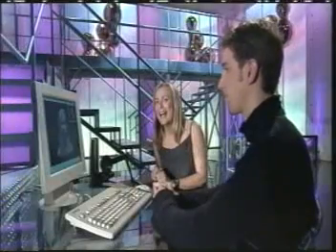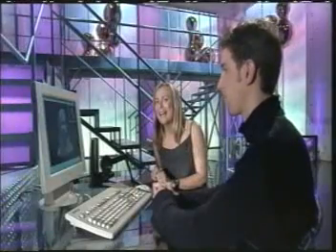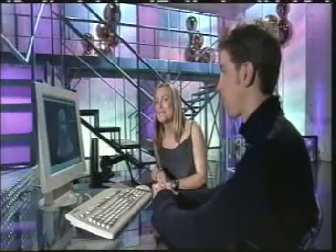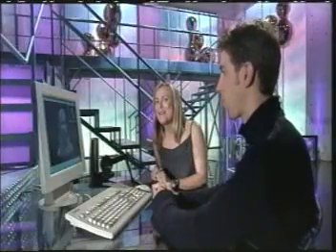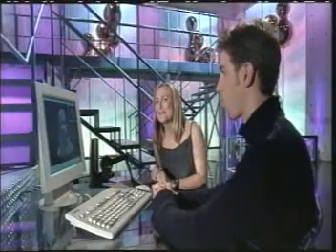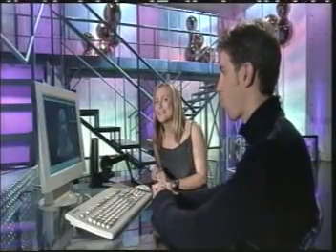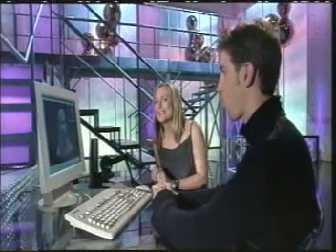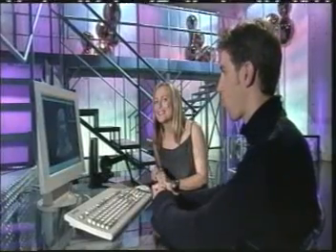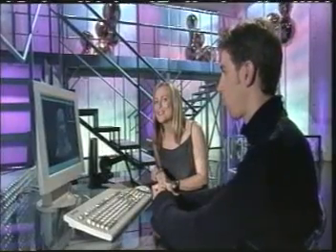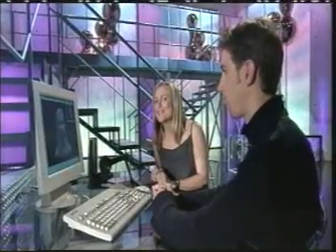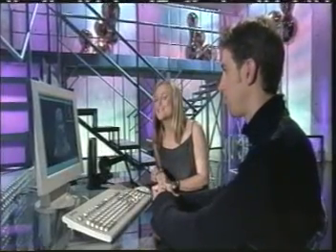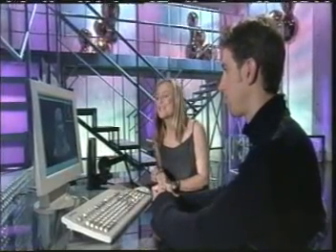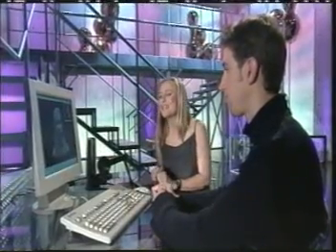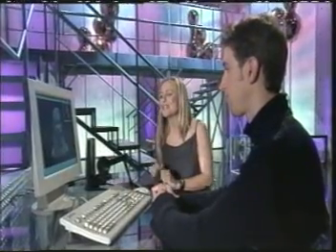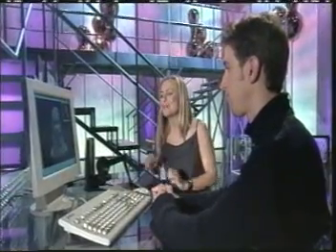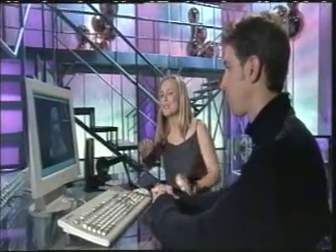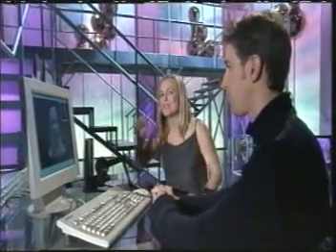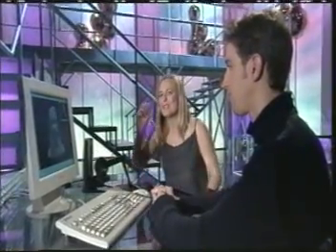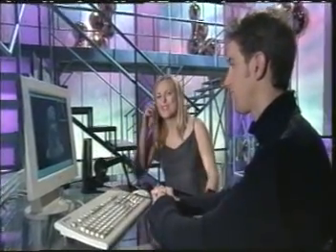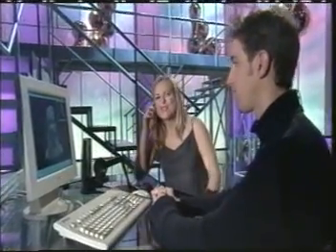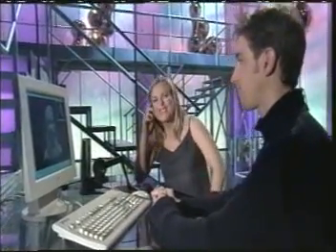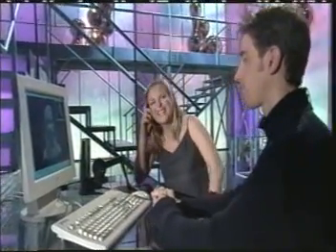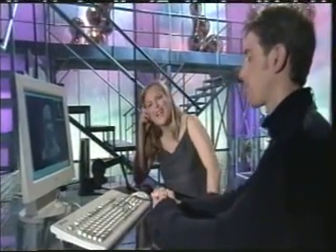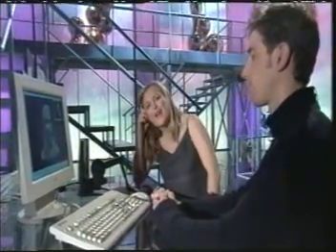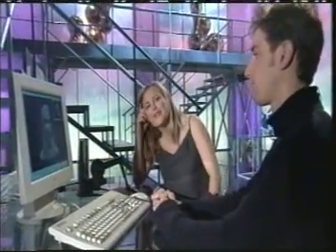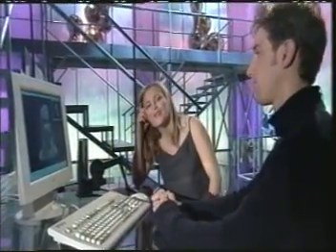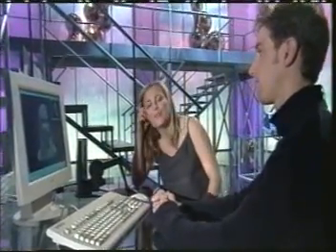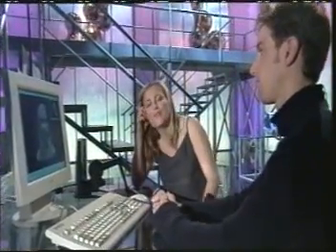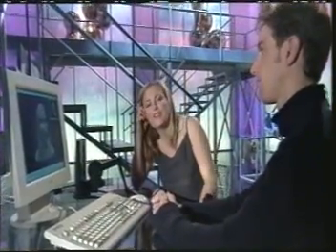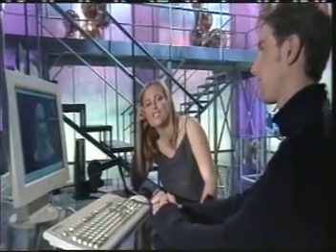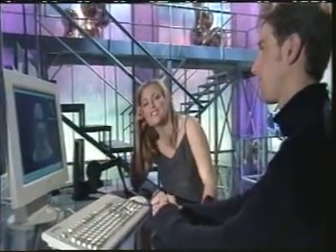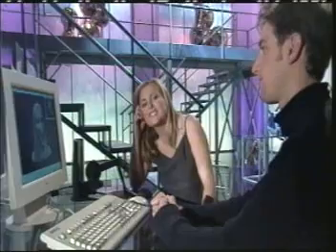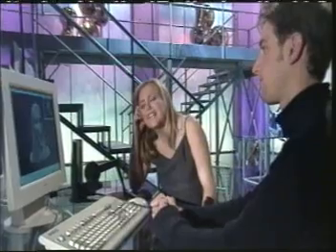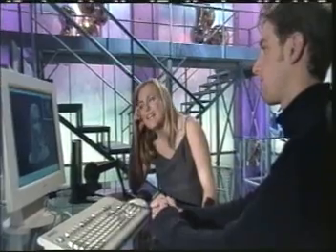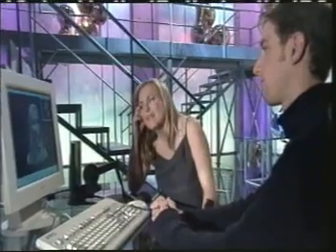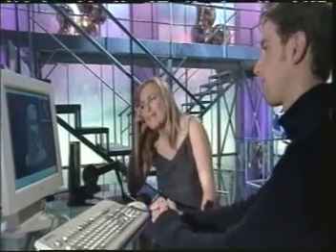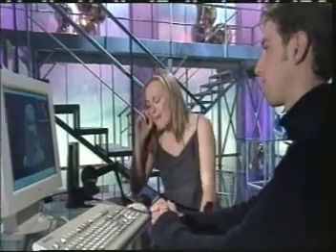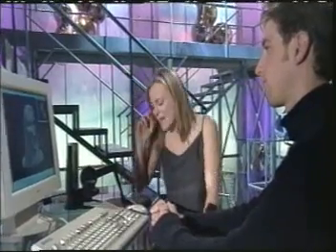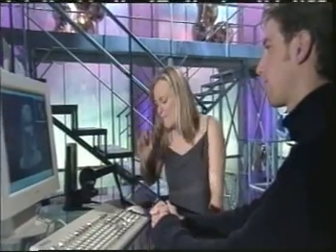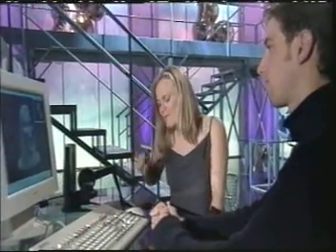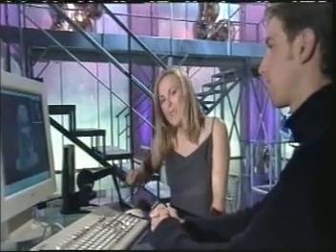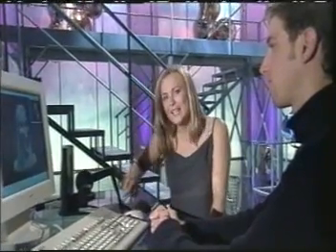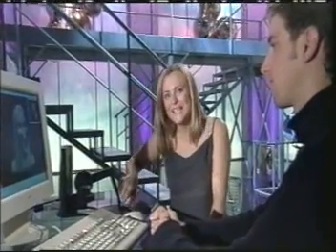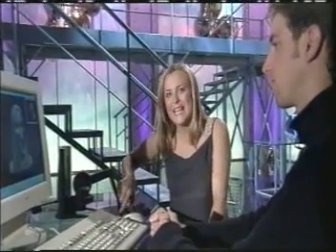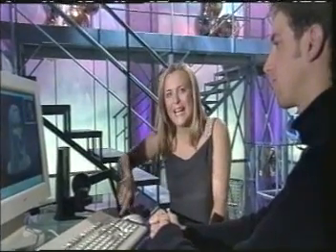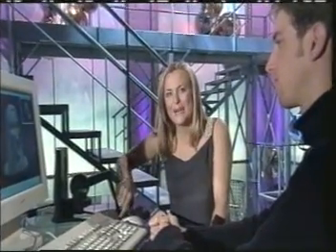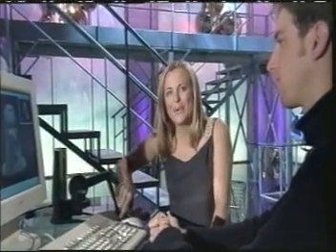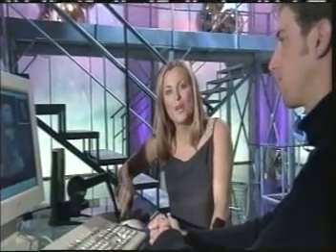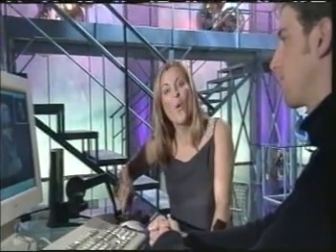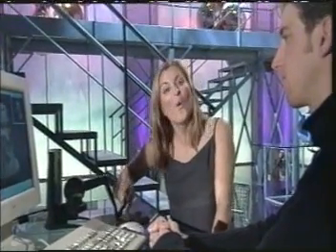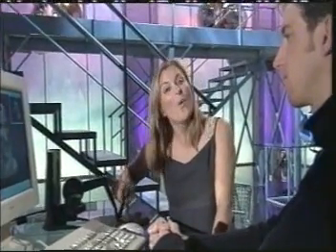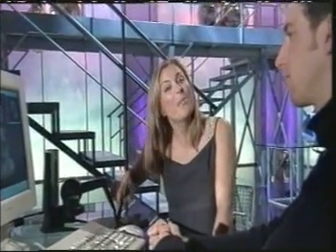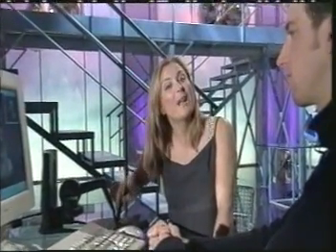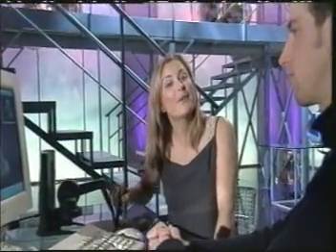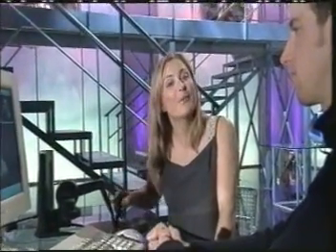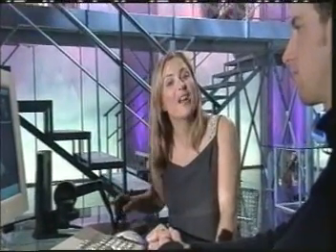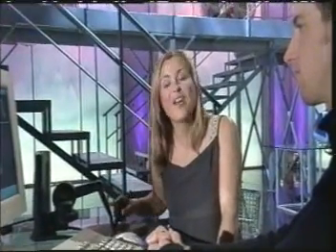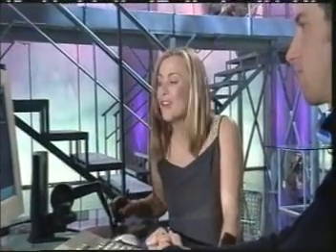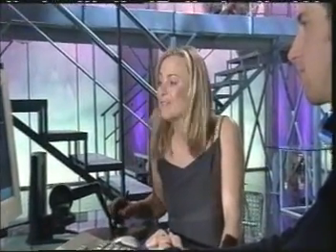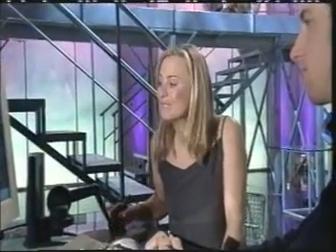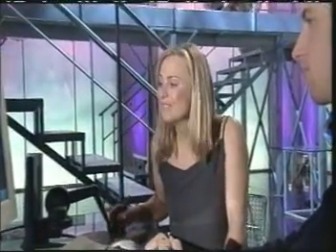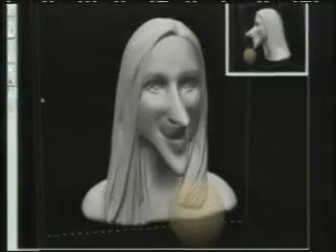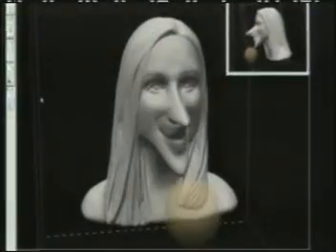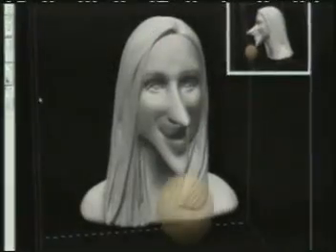At the moment this system is very expensive, so it's really only for professionals. But maybe one day we can all play with one at home.